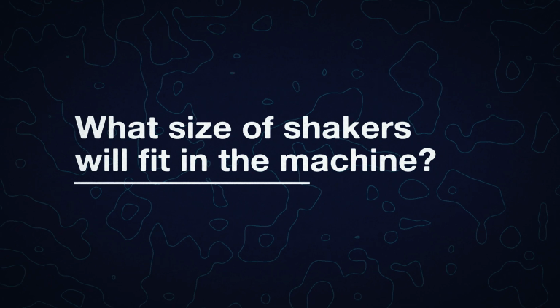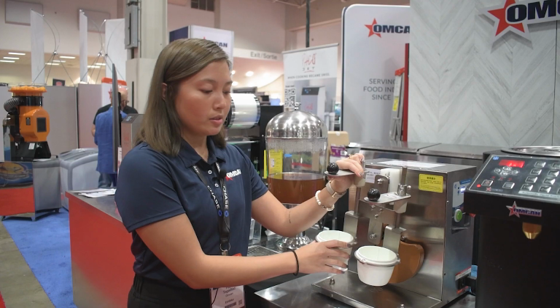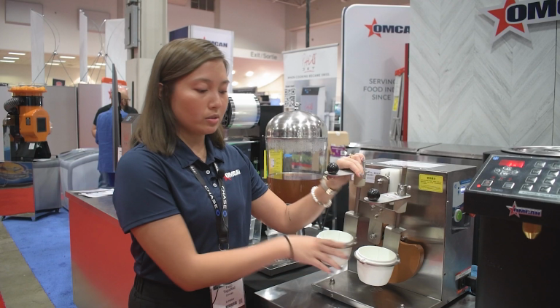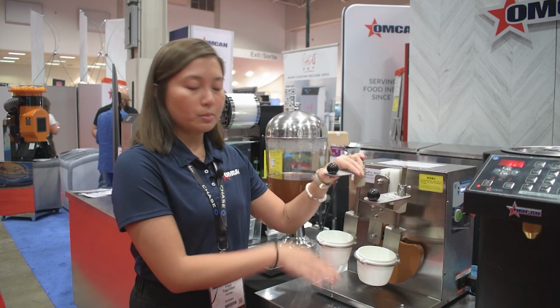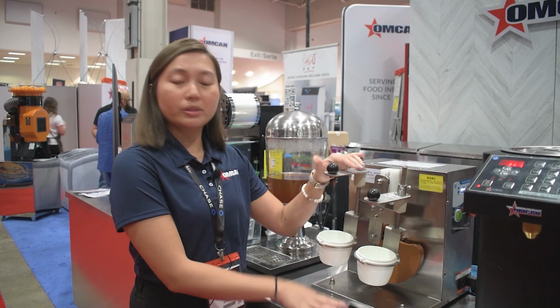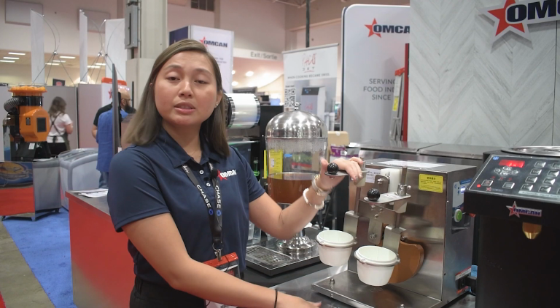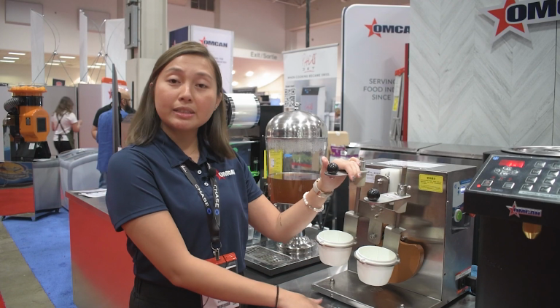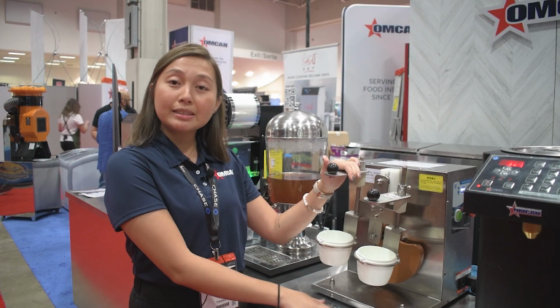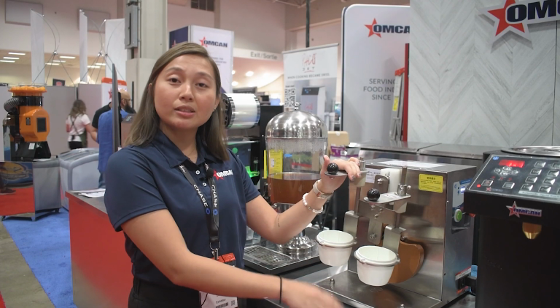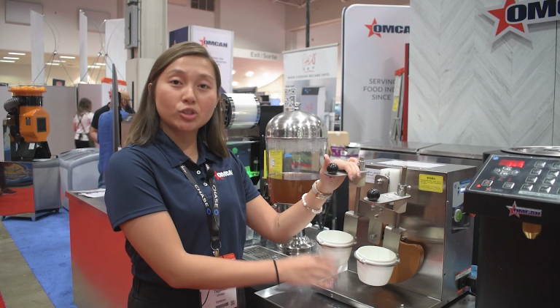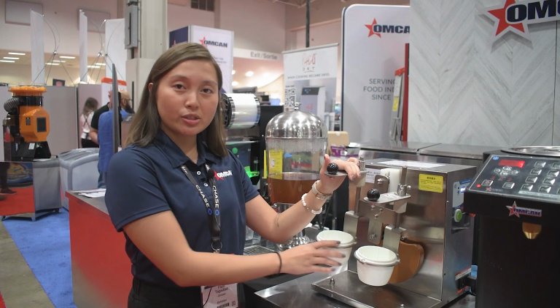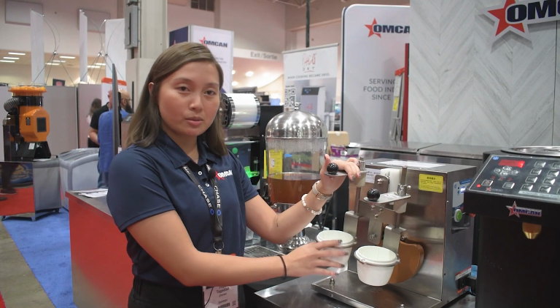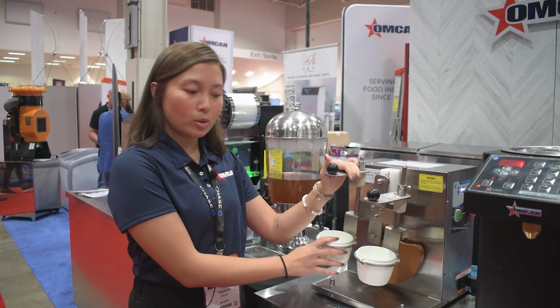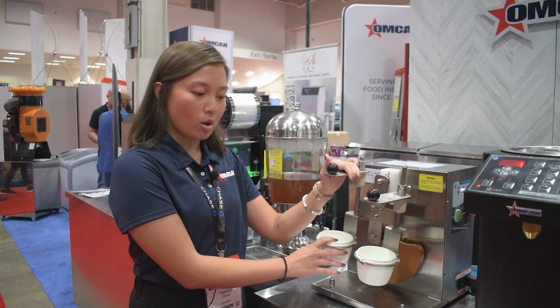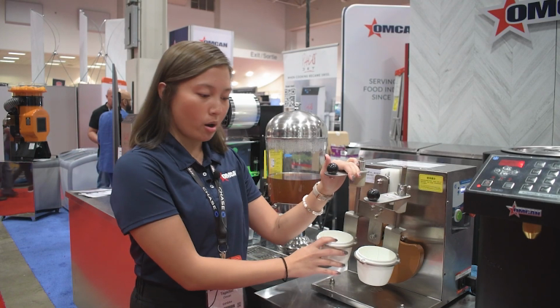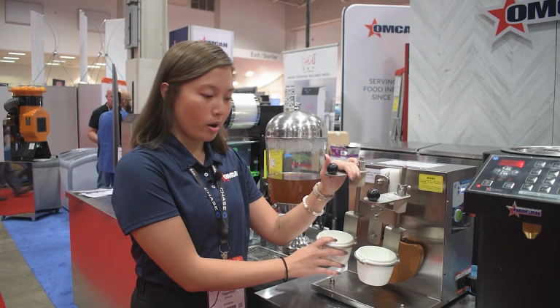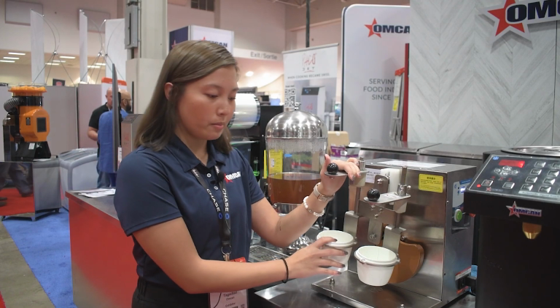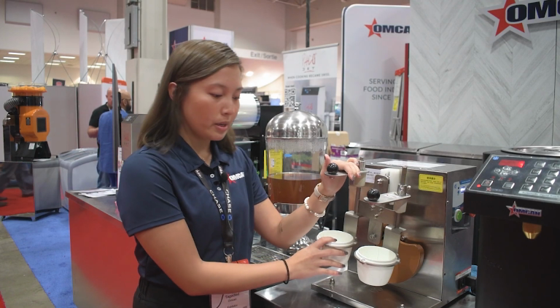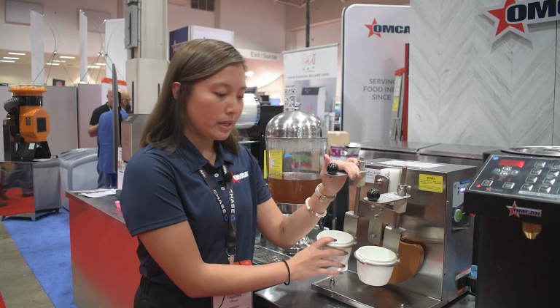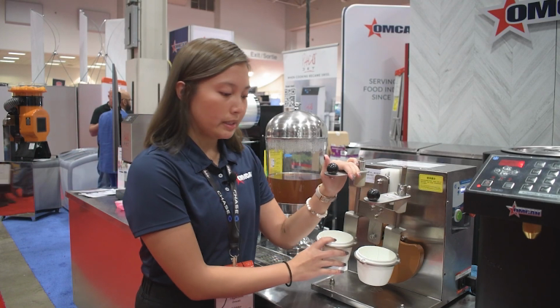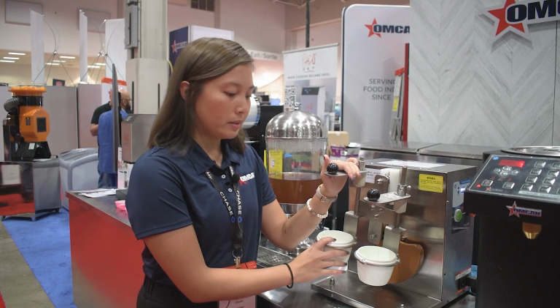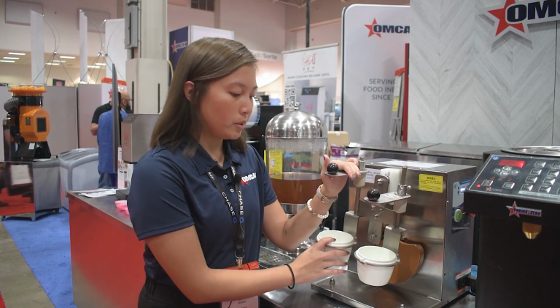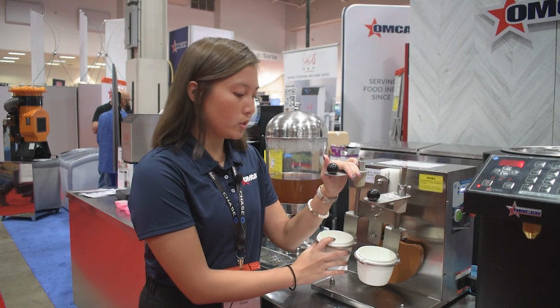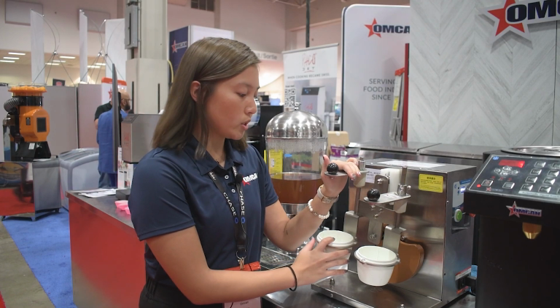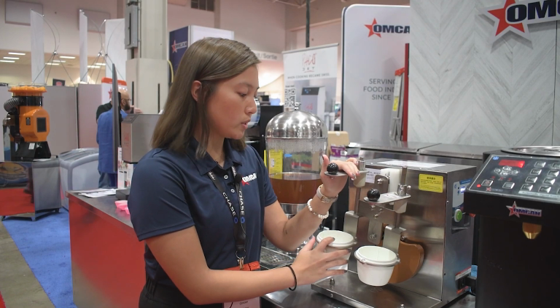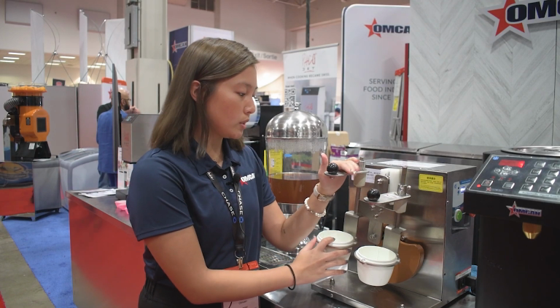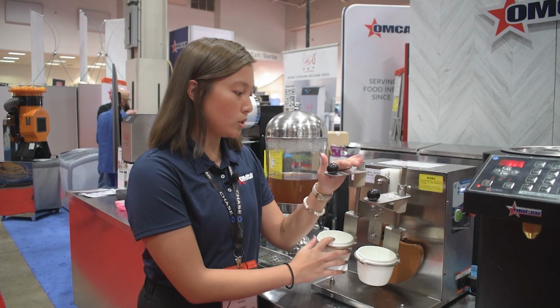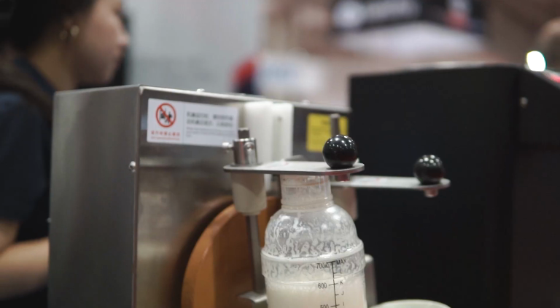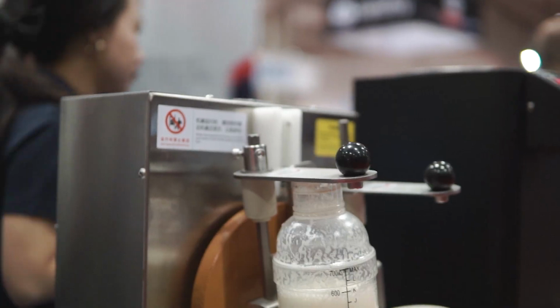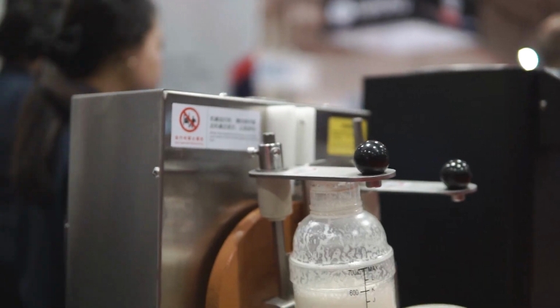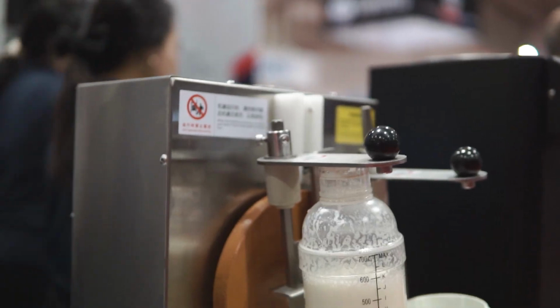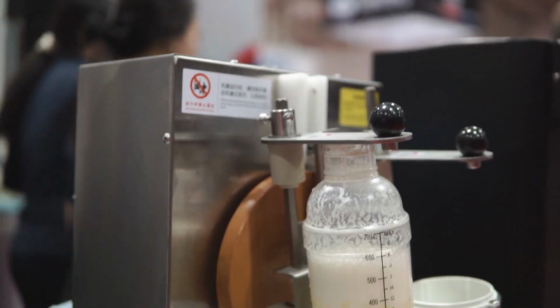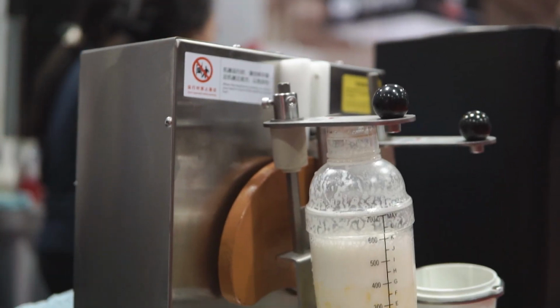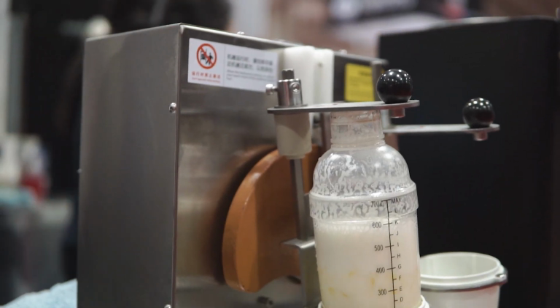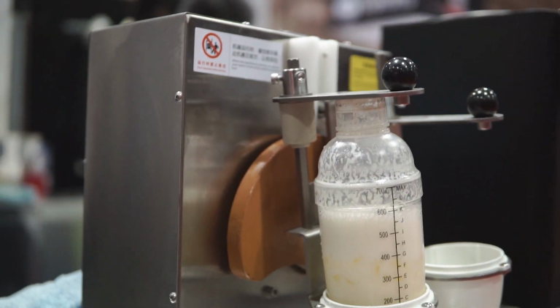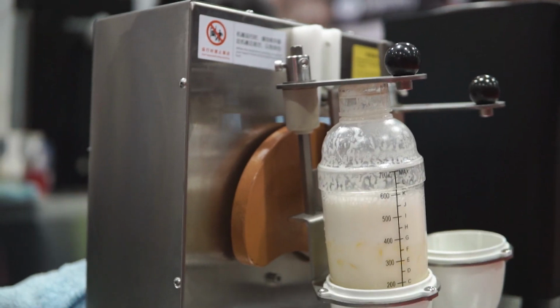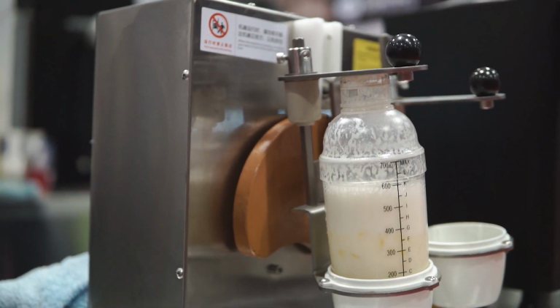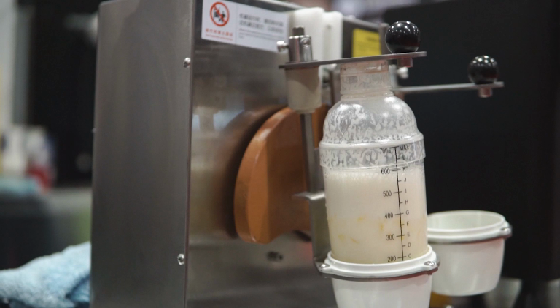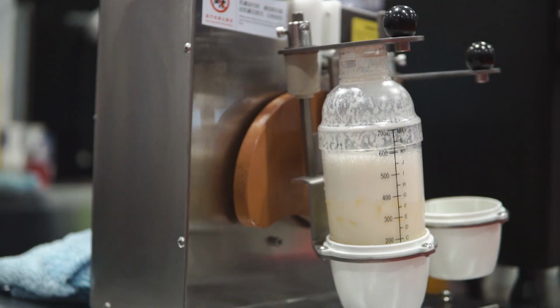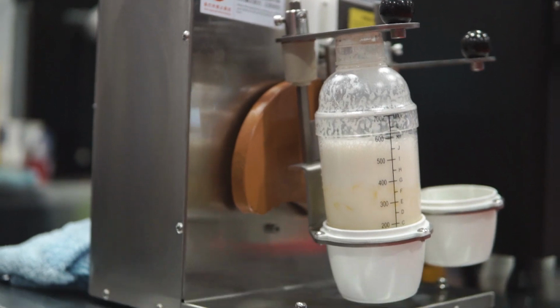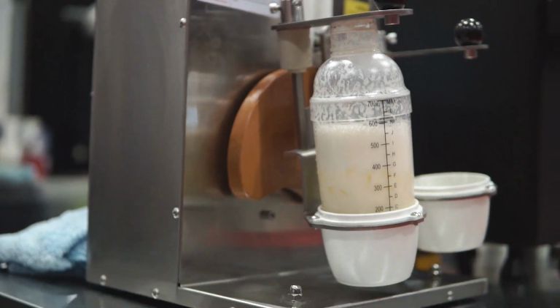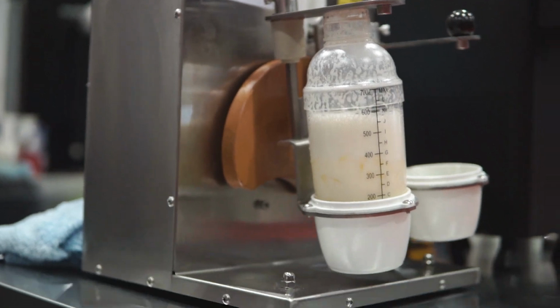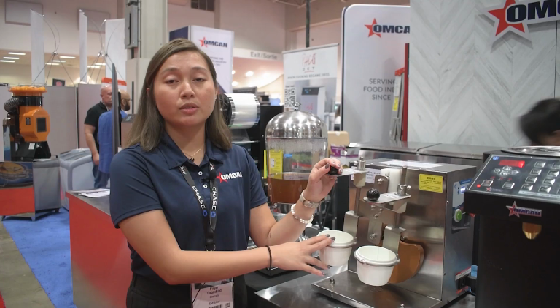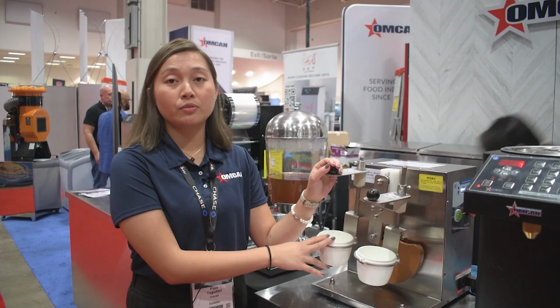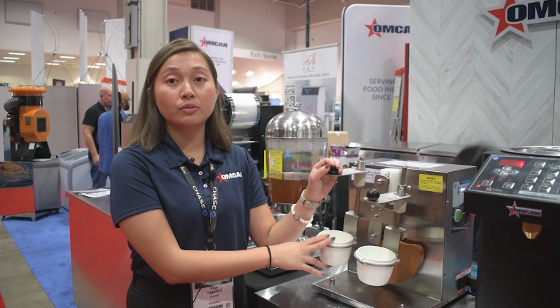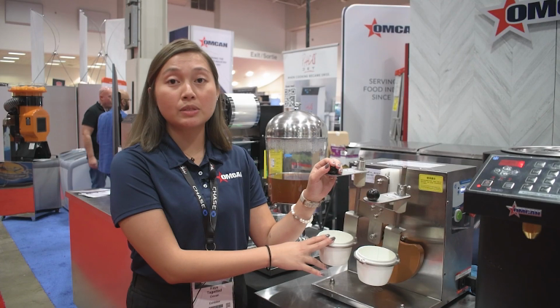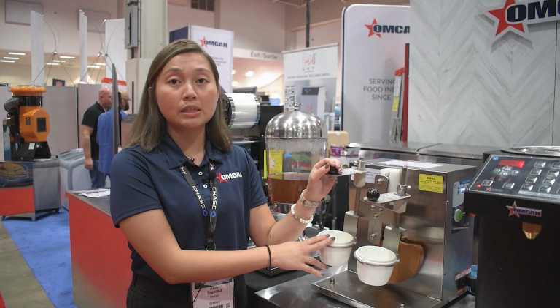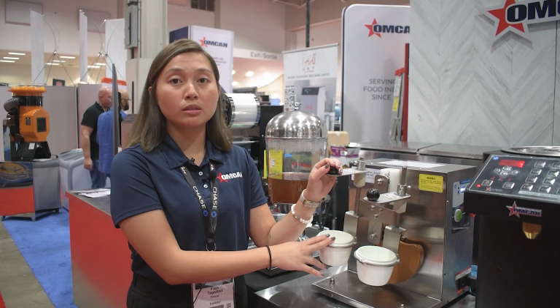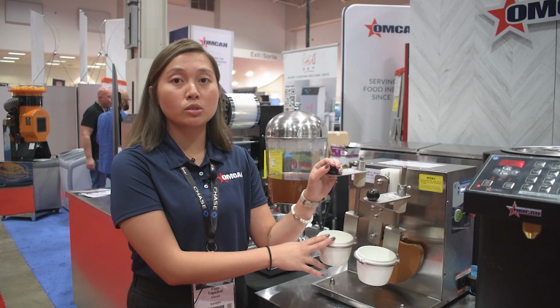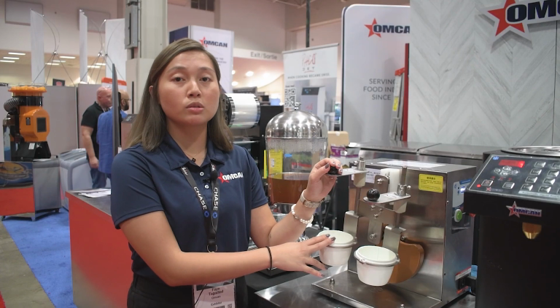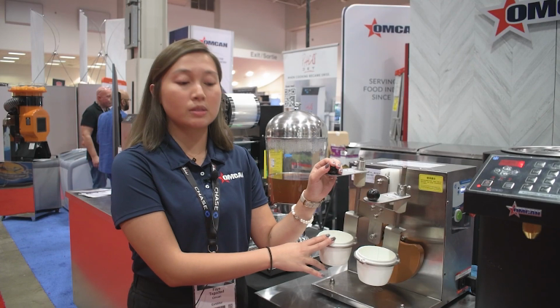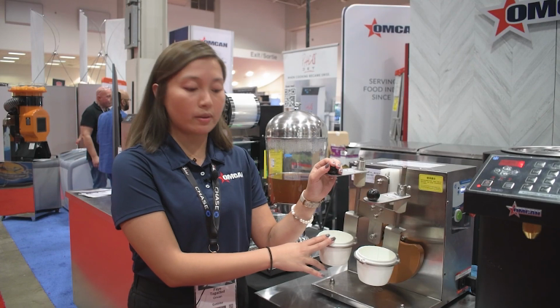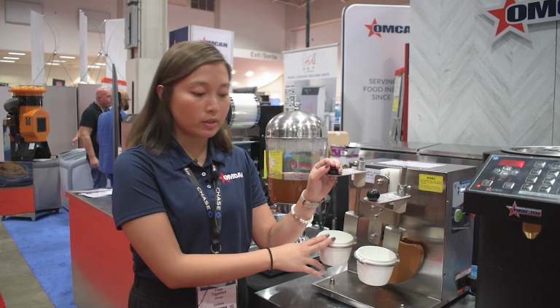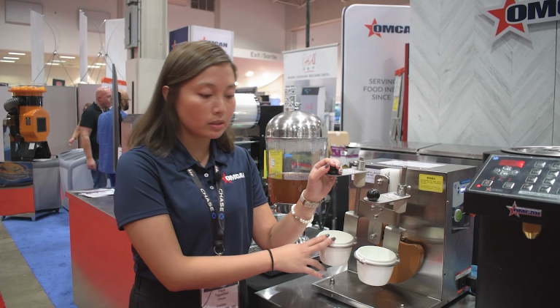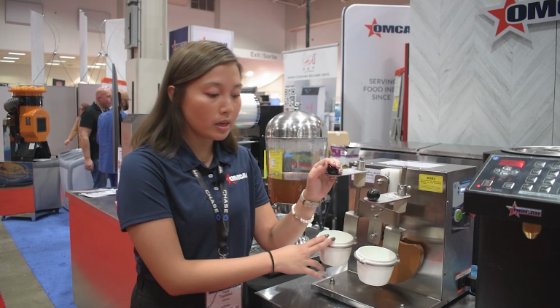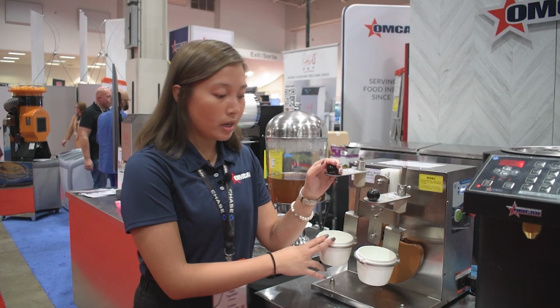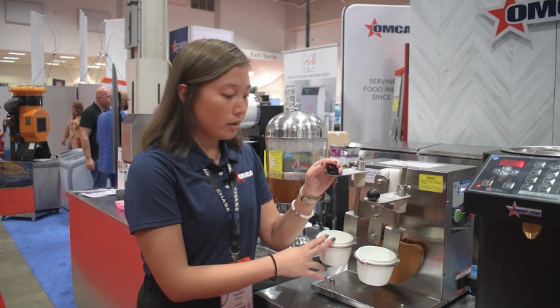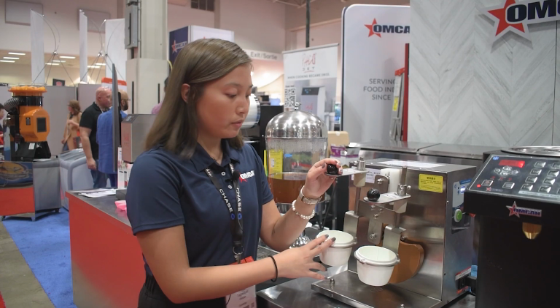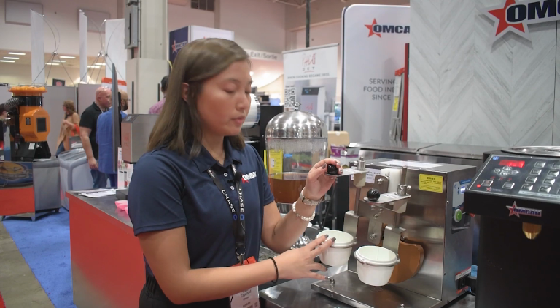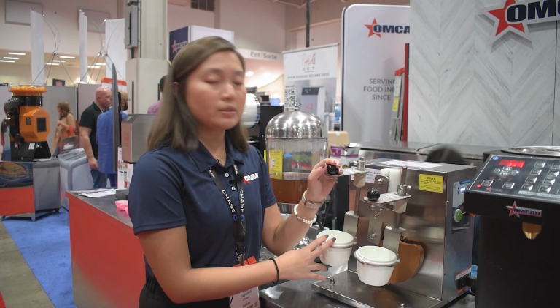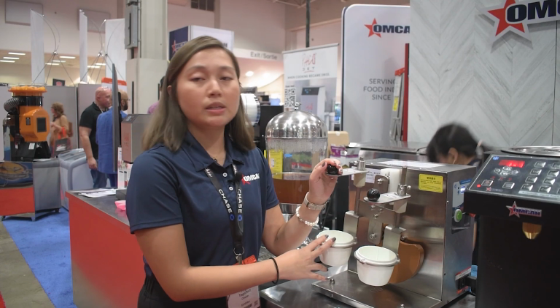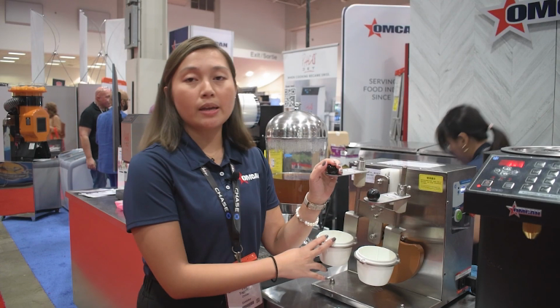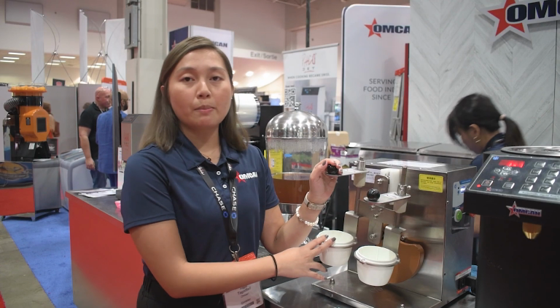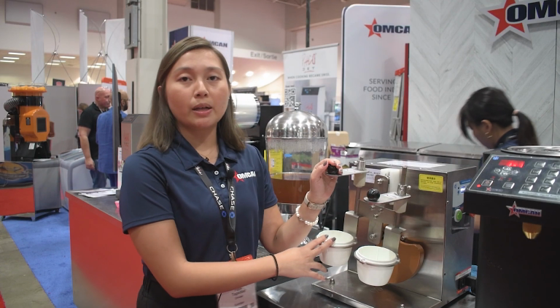The built-in adjustable arm can be adjusted to many shakers from 350 to 750 ml.